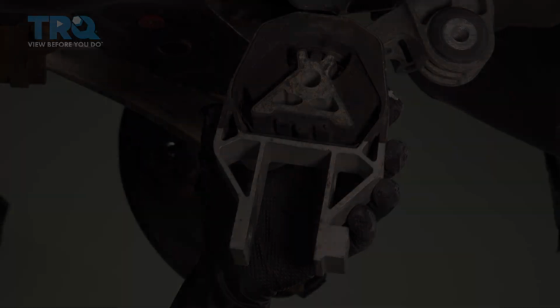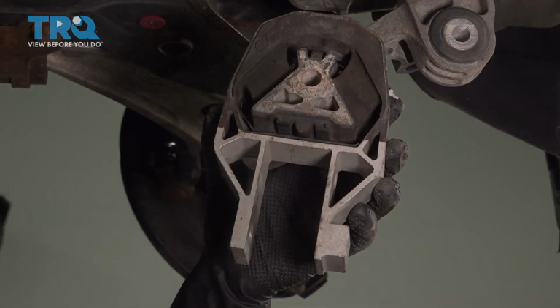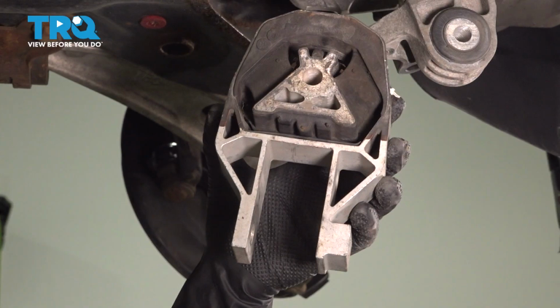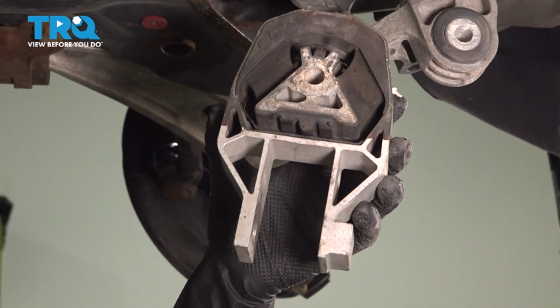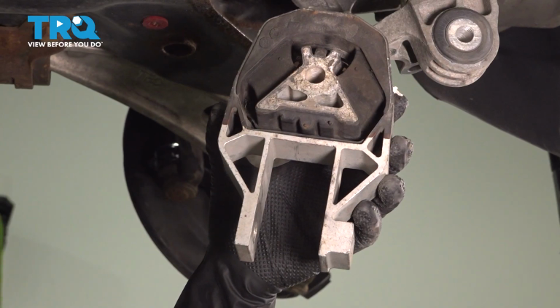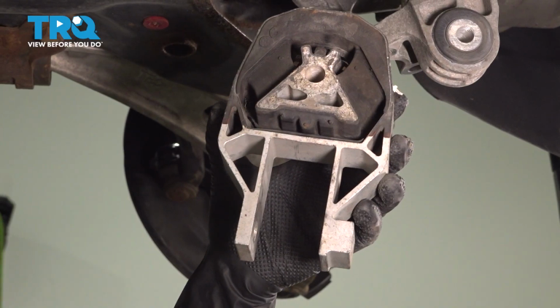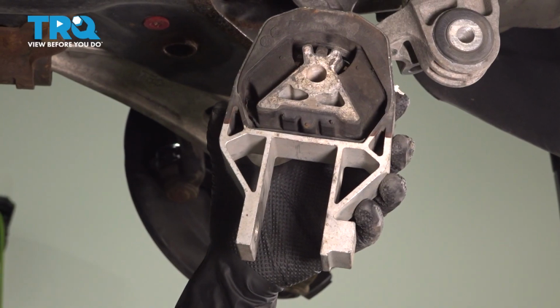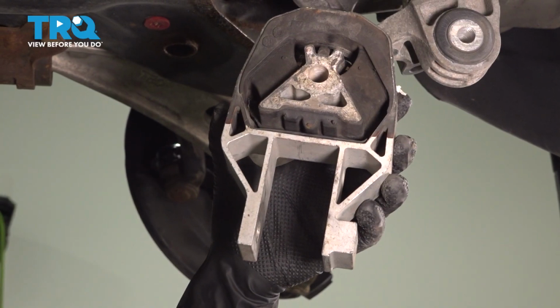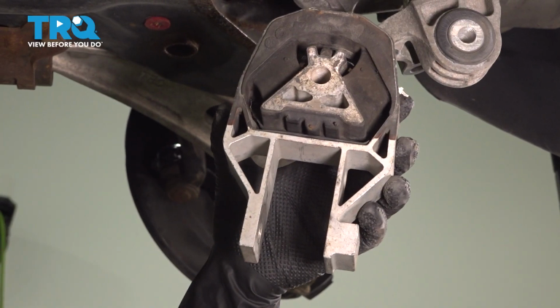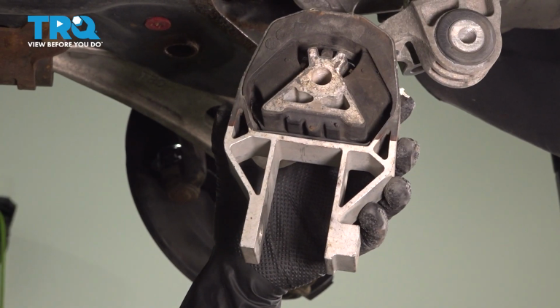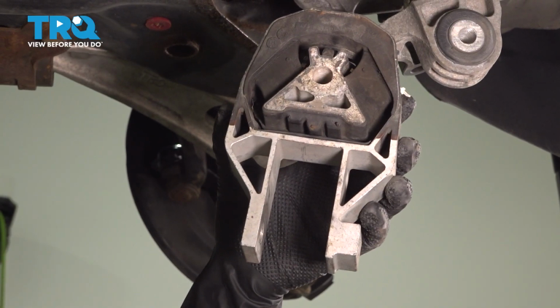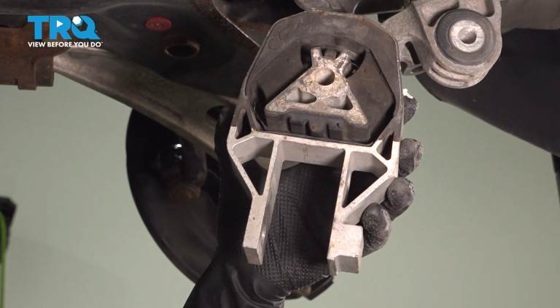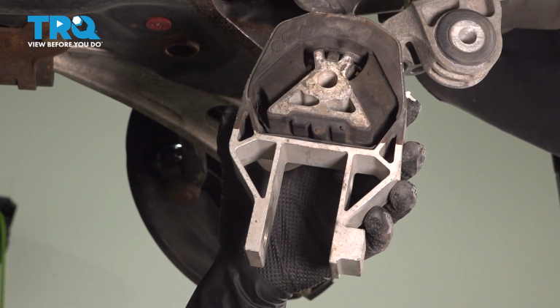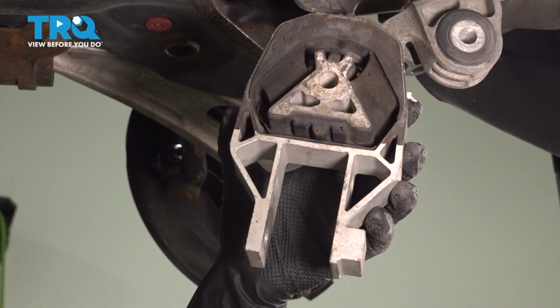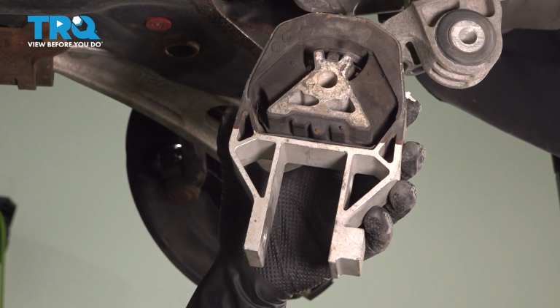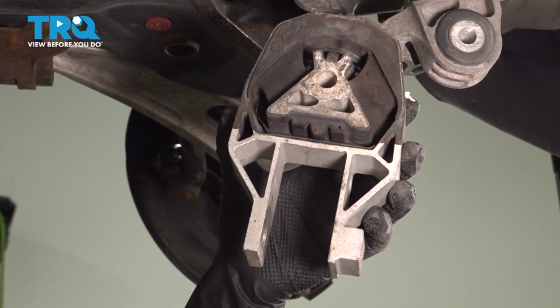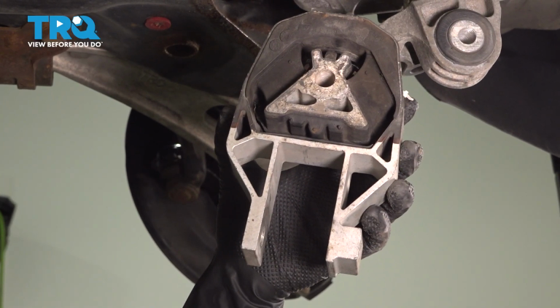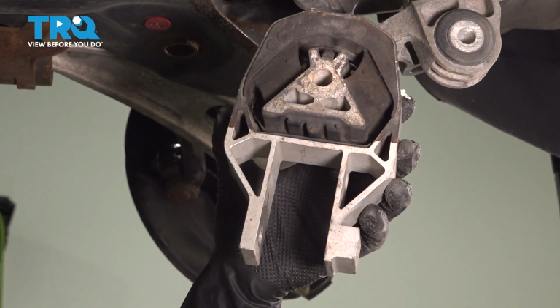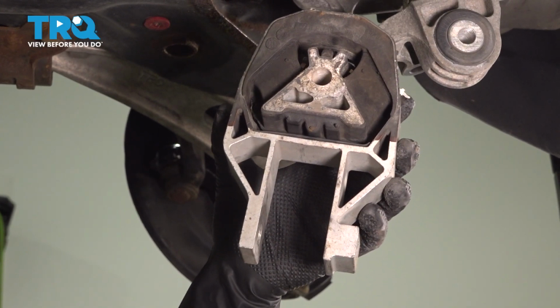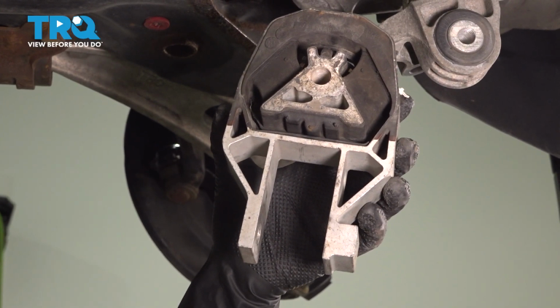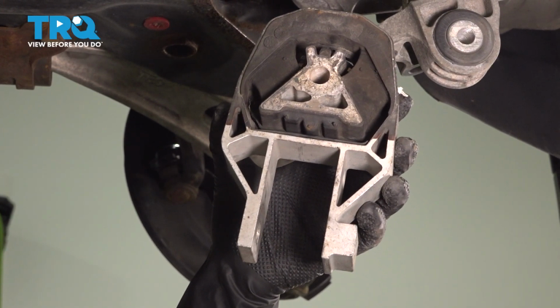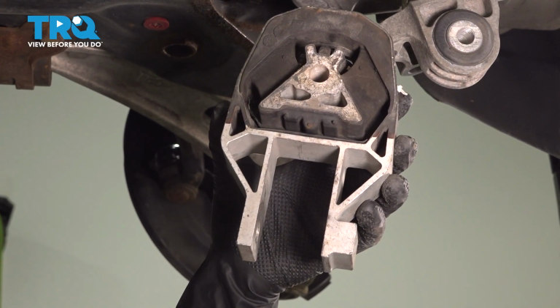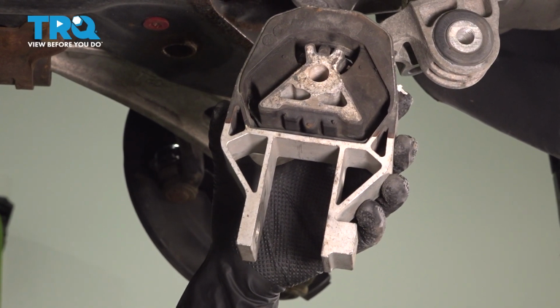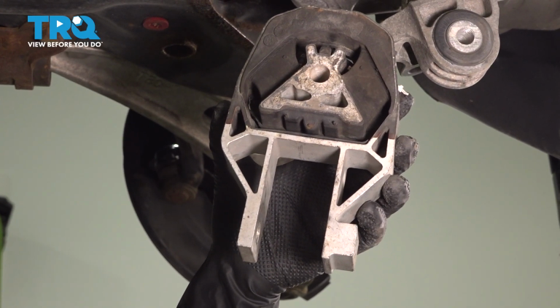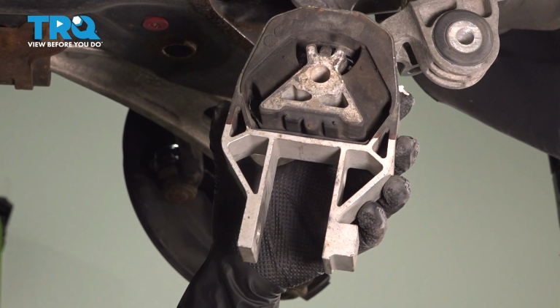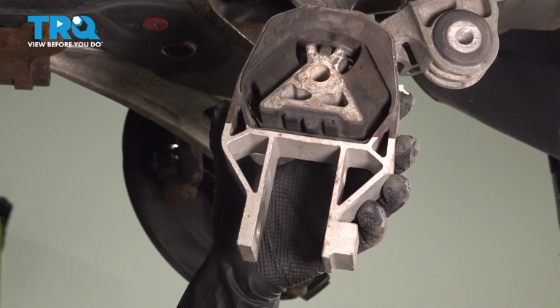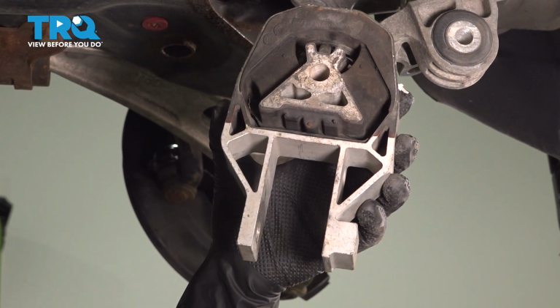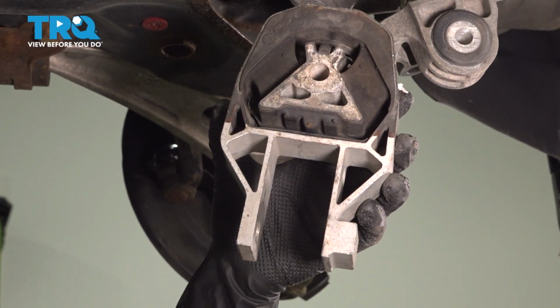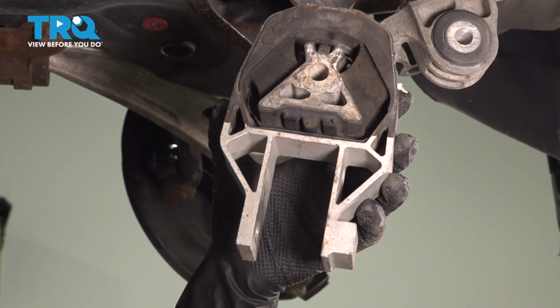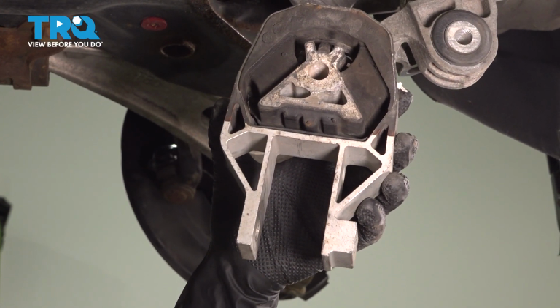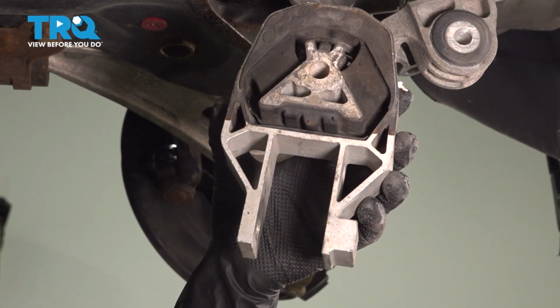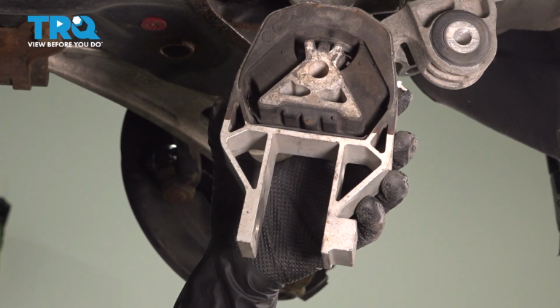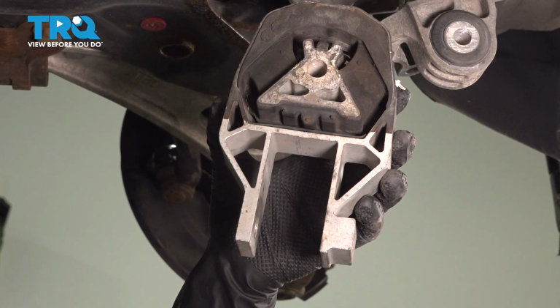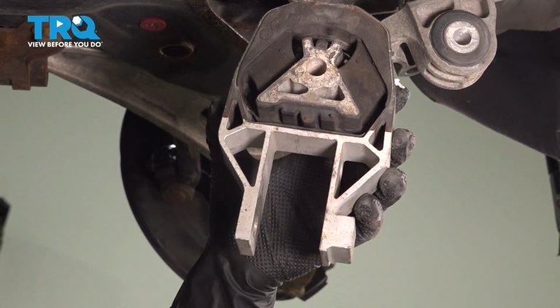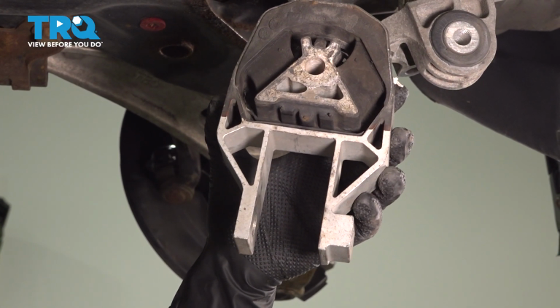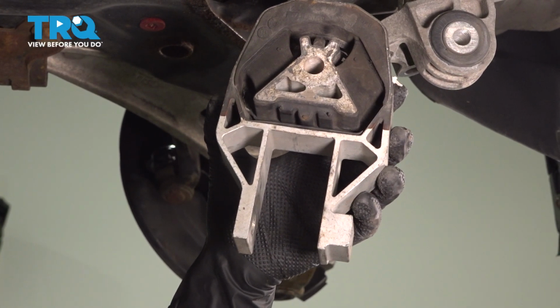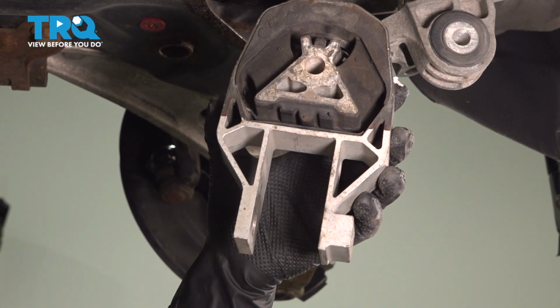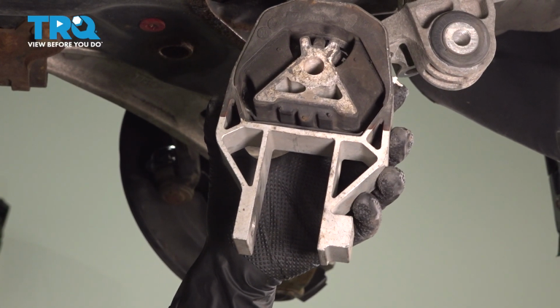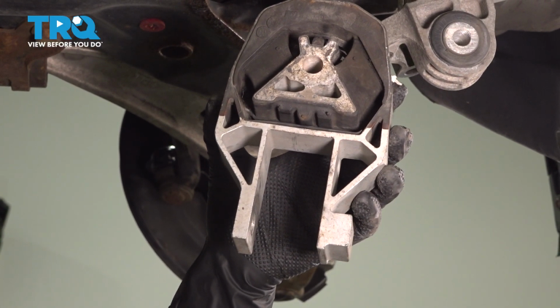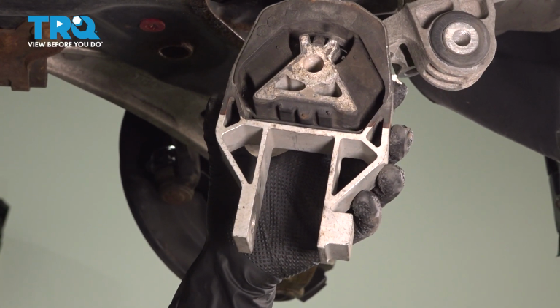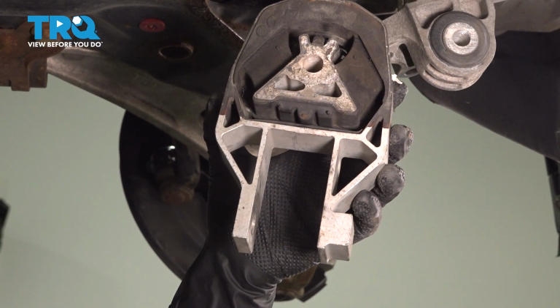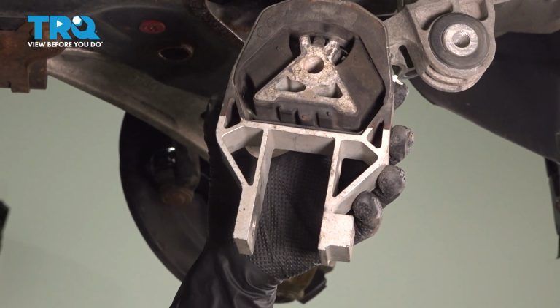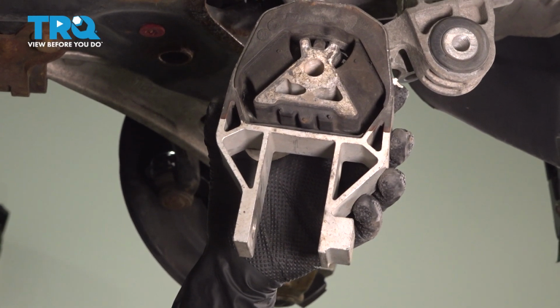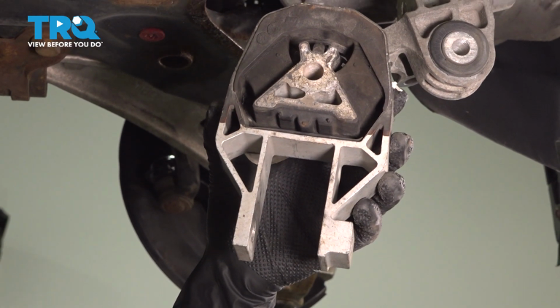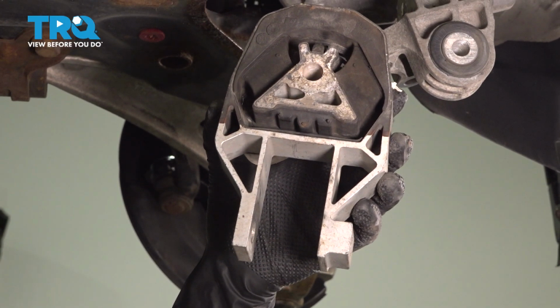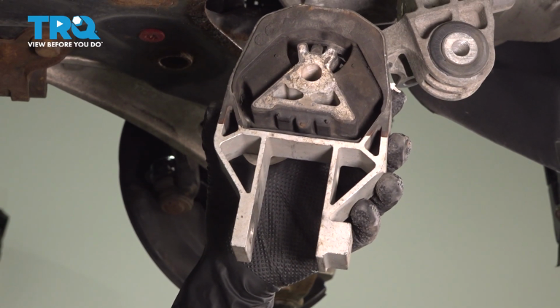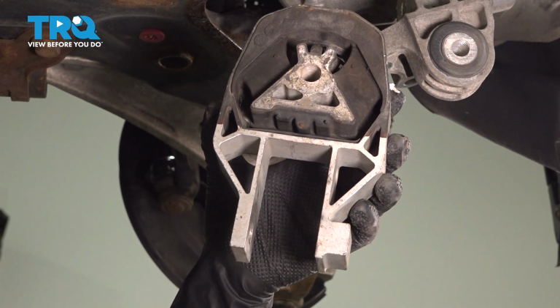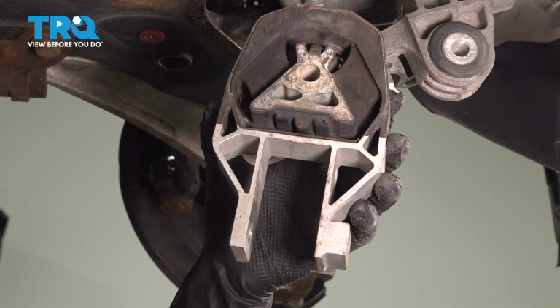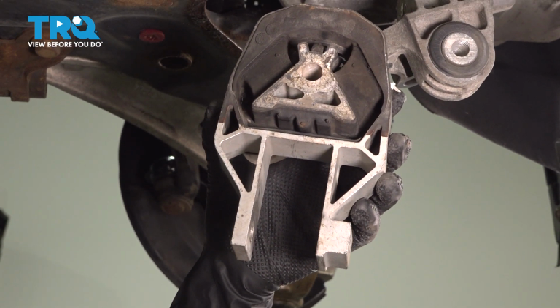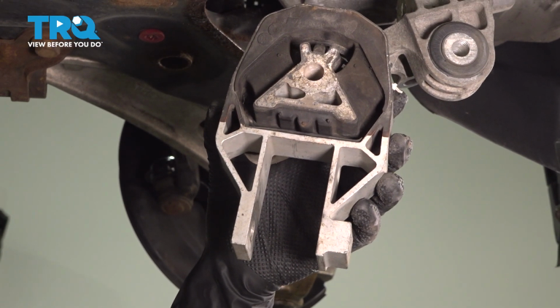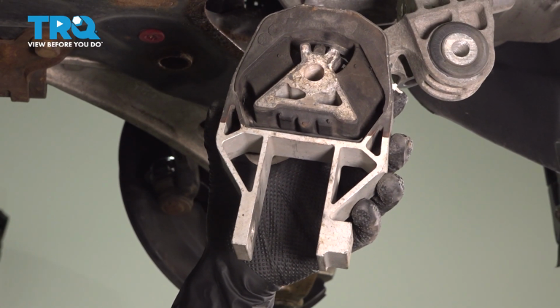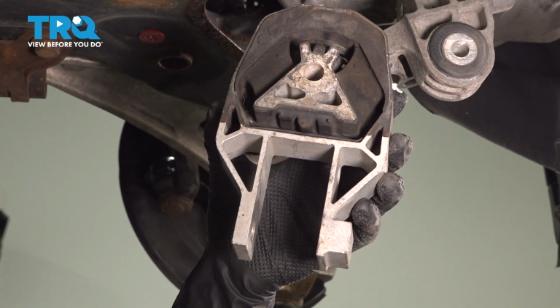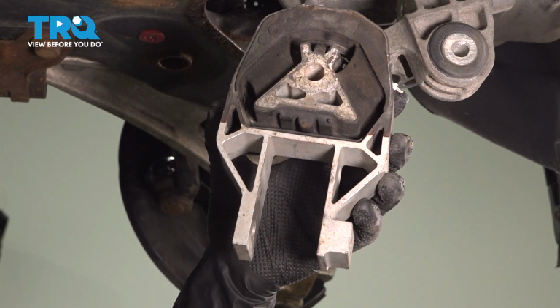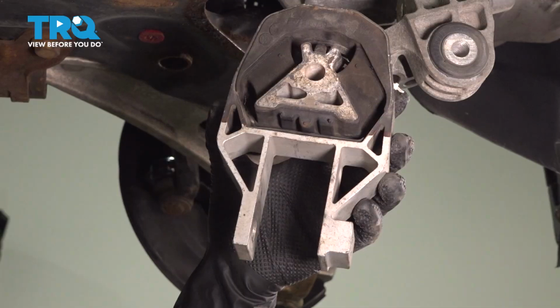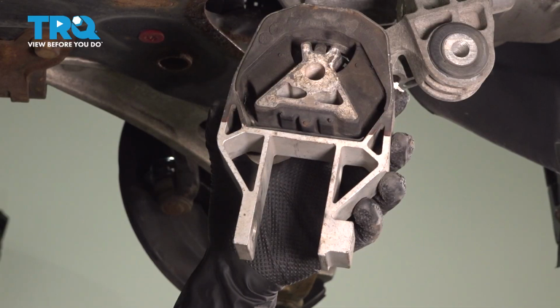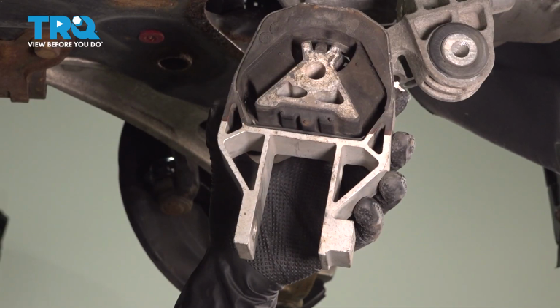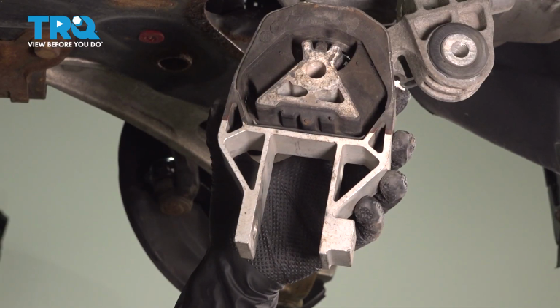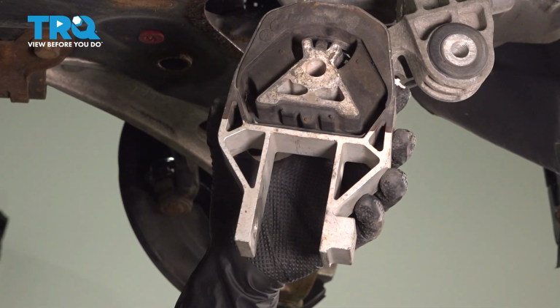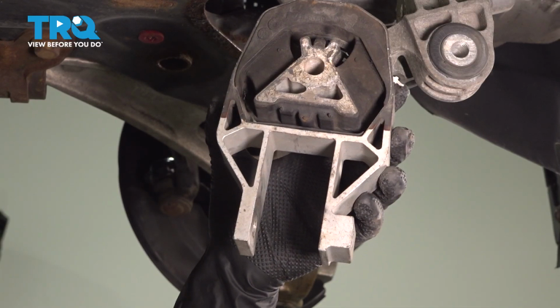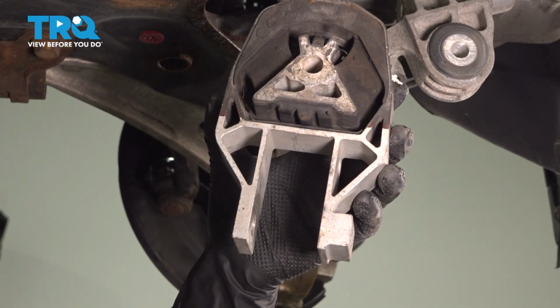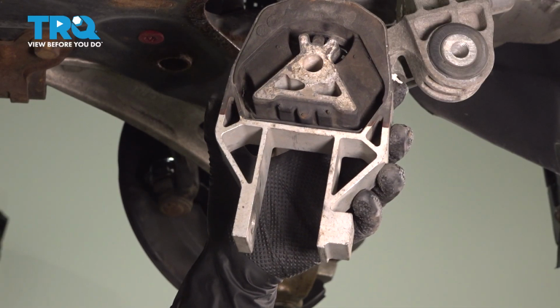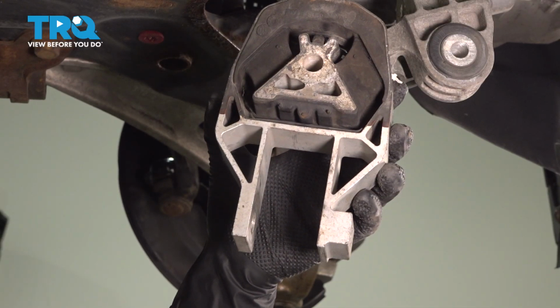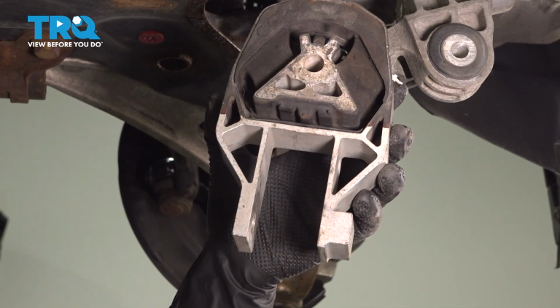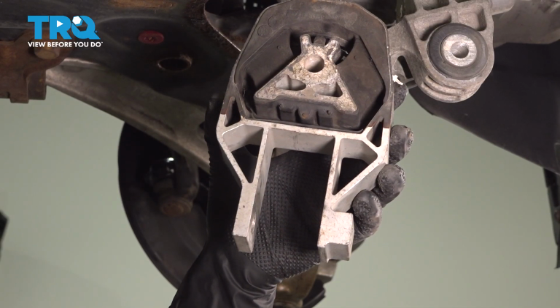In this video, I'm going to show you how to replace your engine torque mount on your Ford Focus. It's located underneath the vehicle.